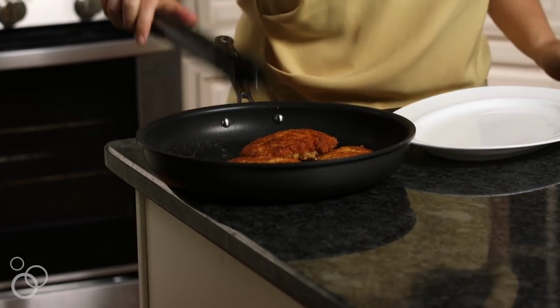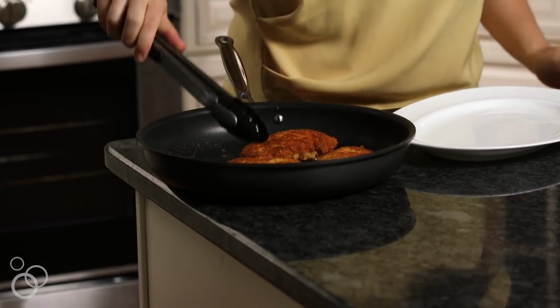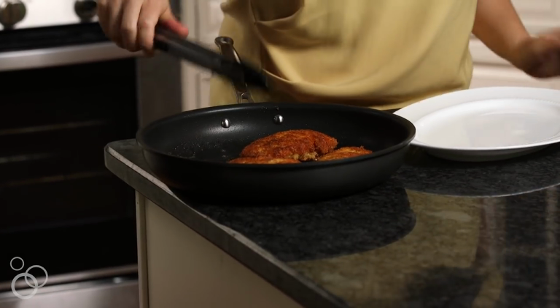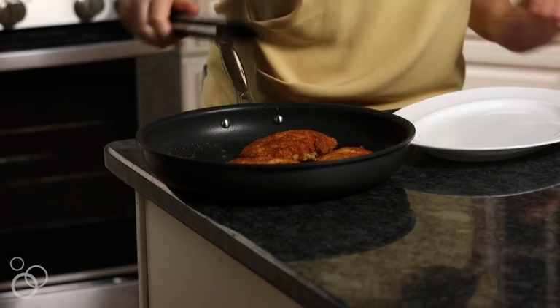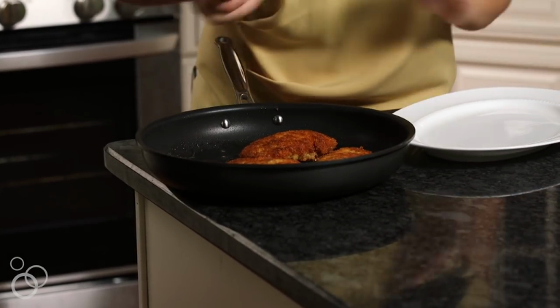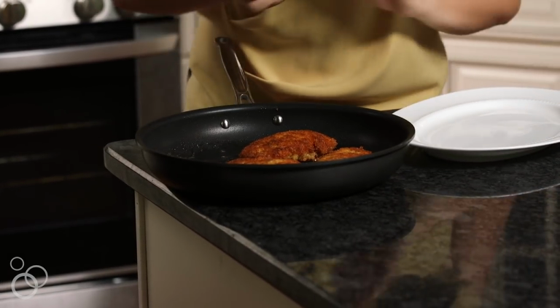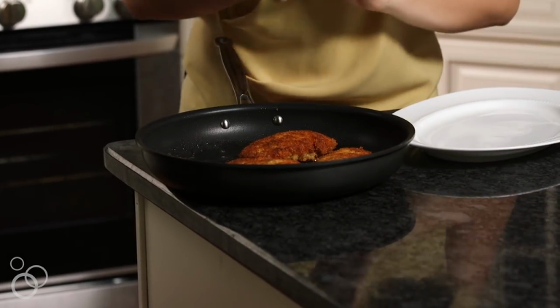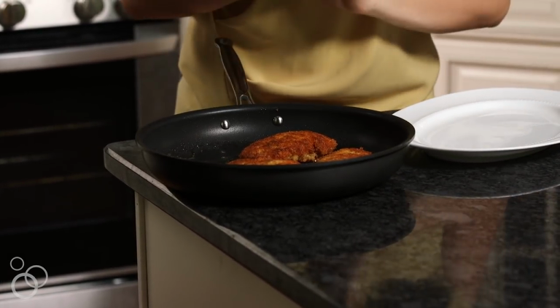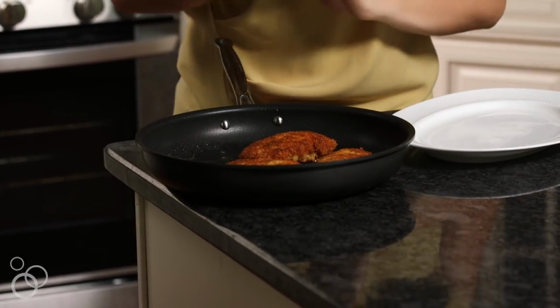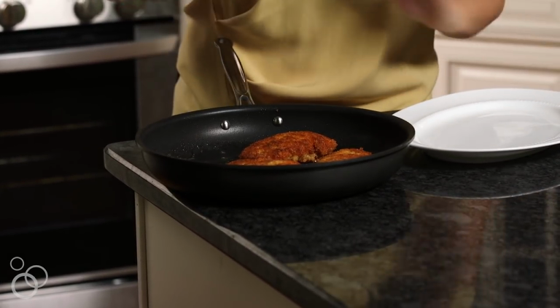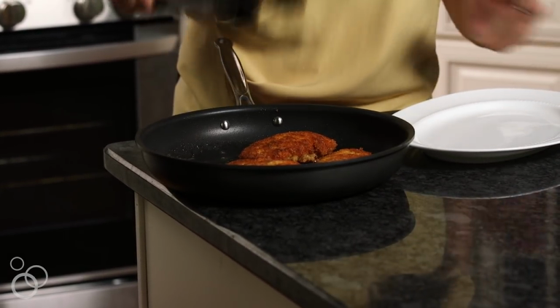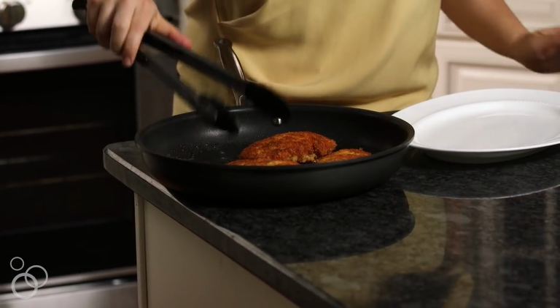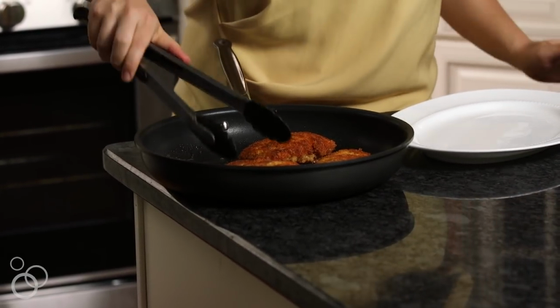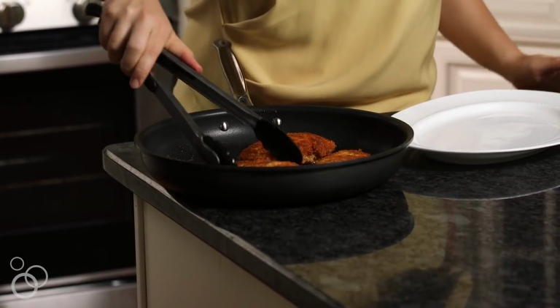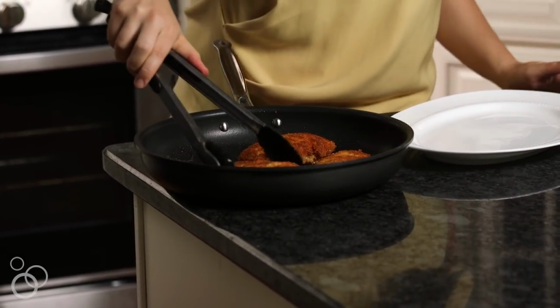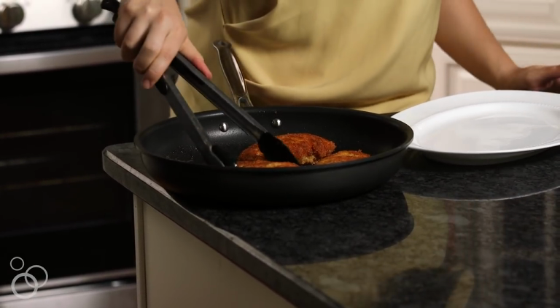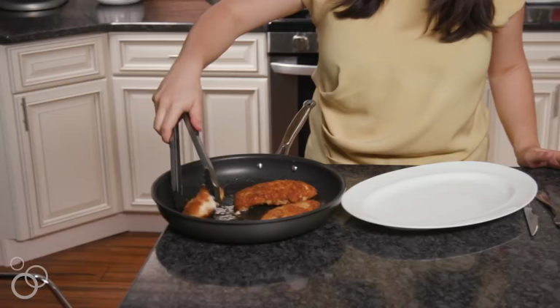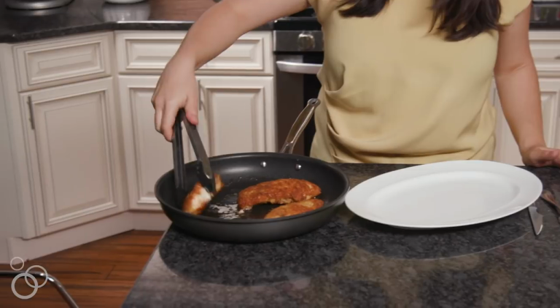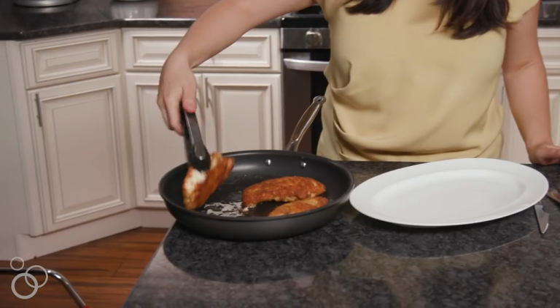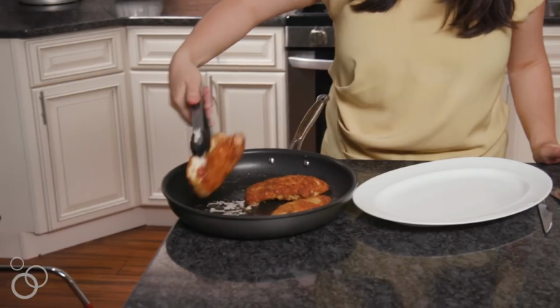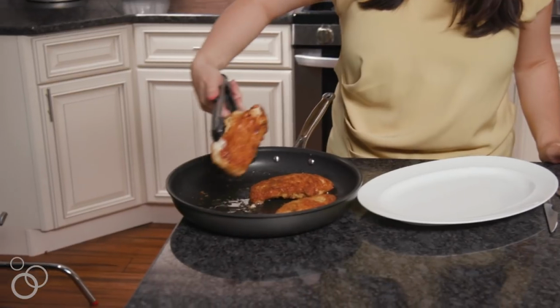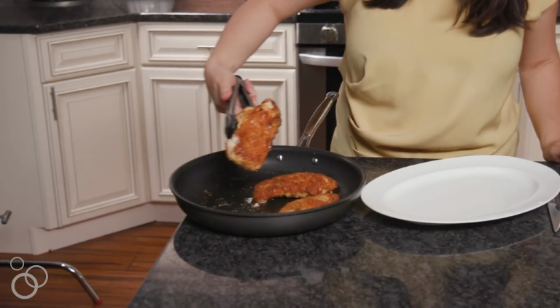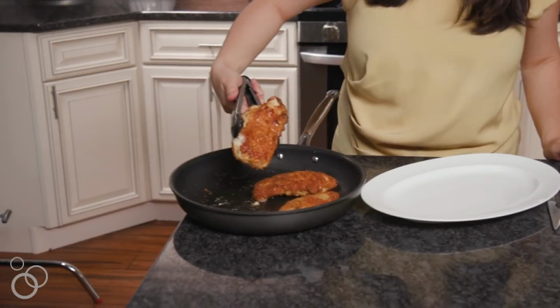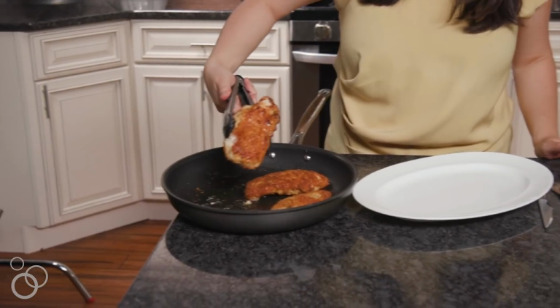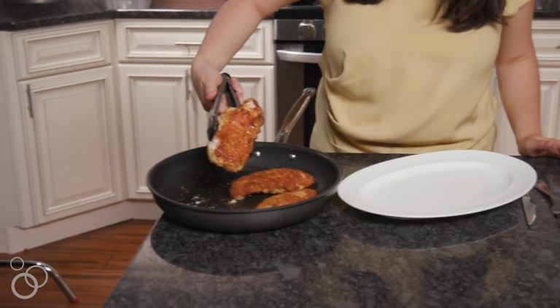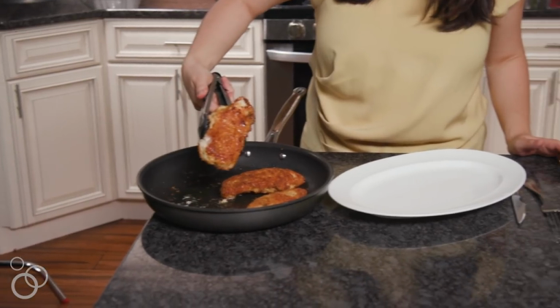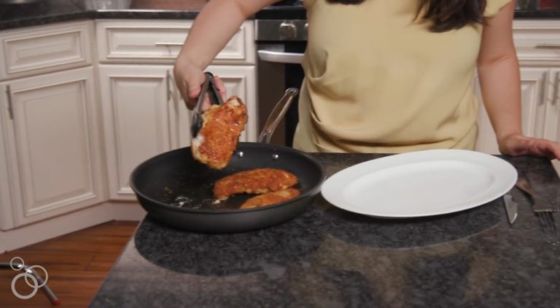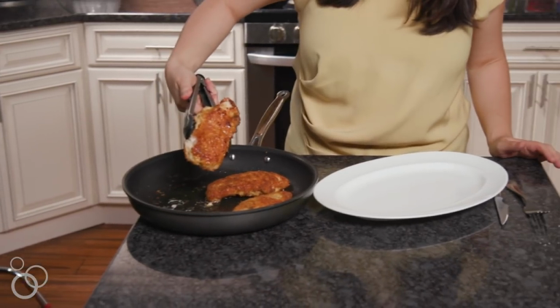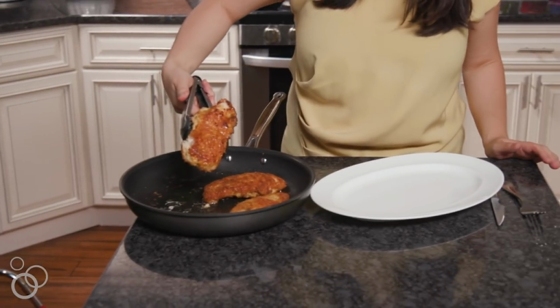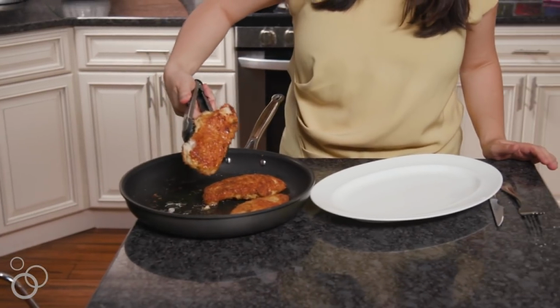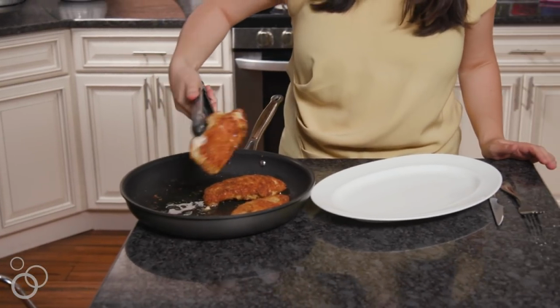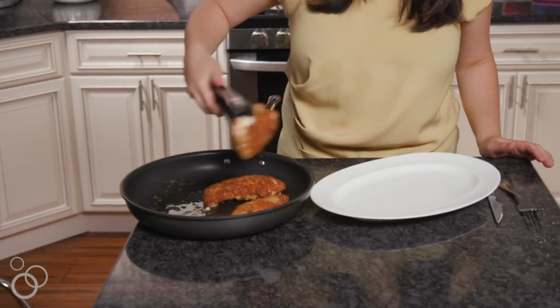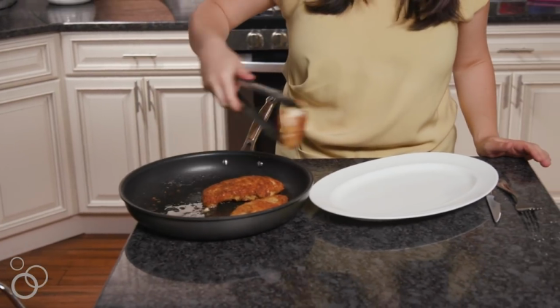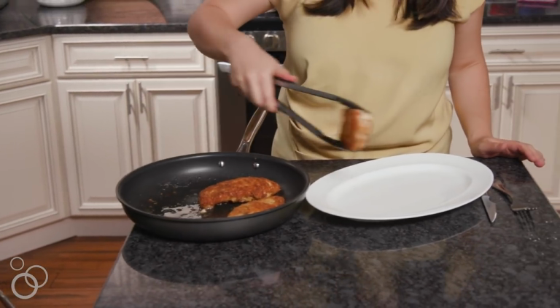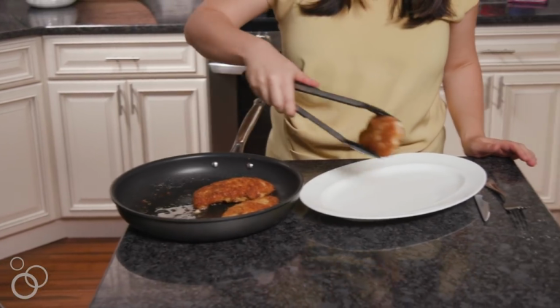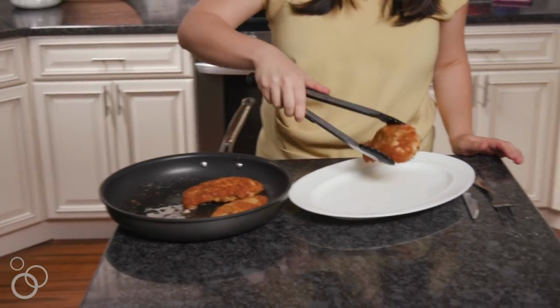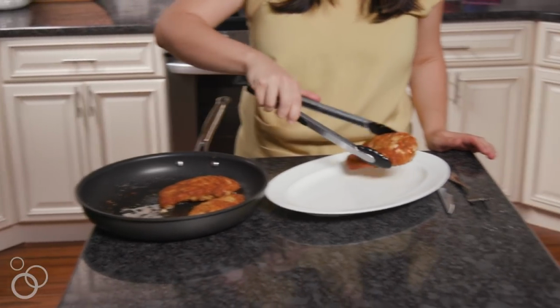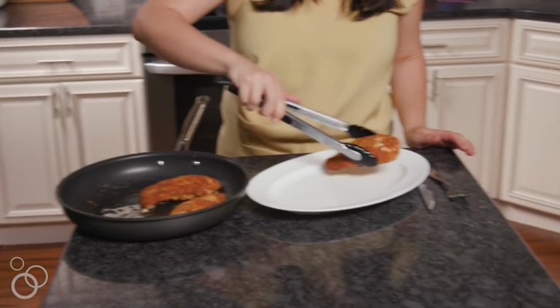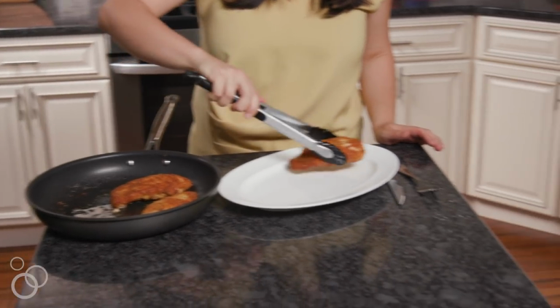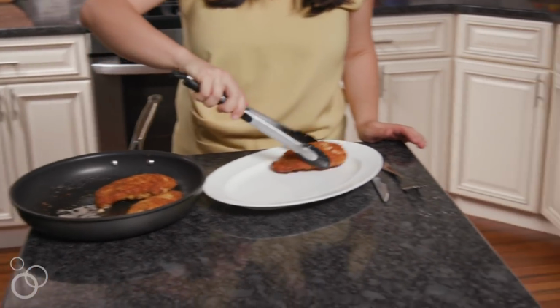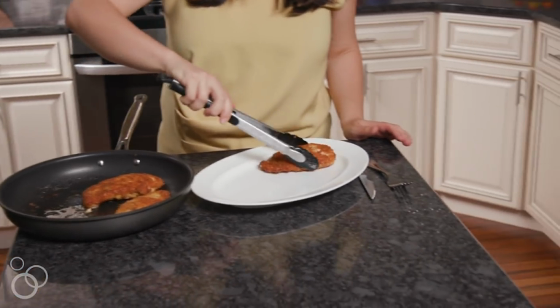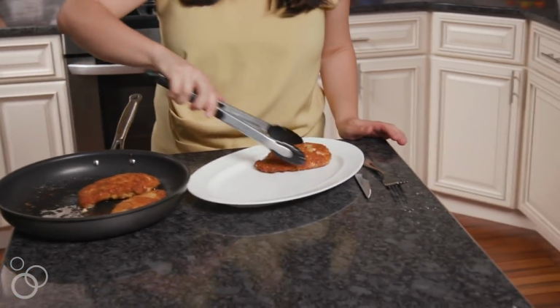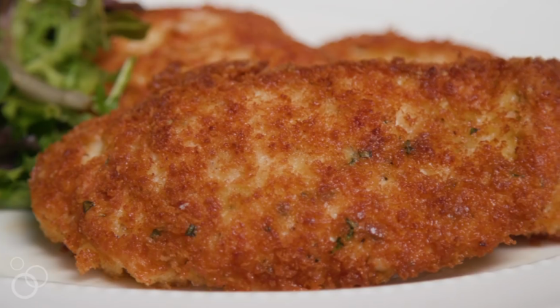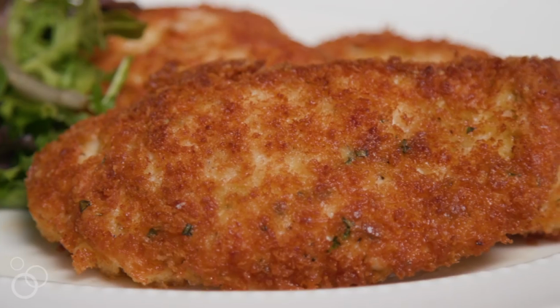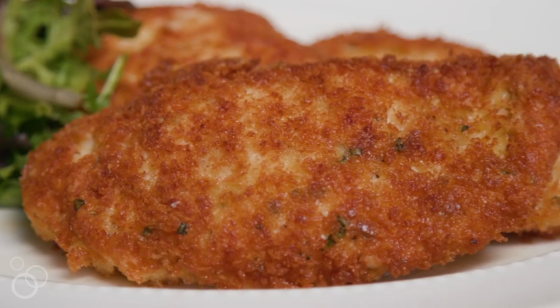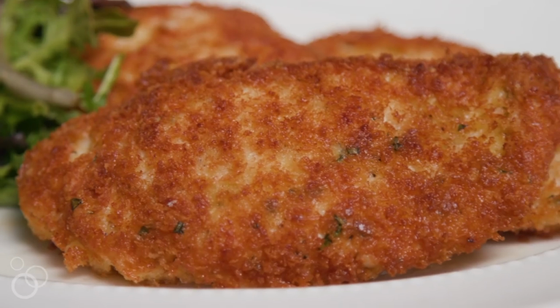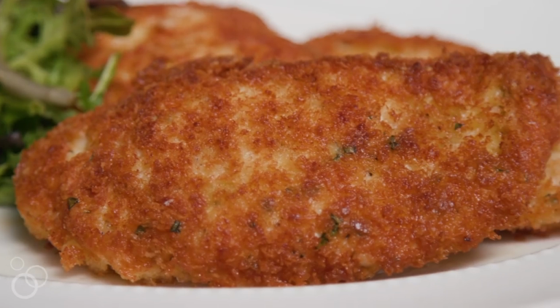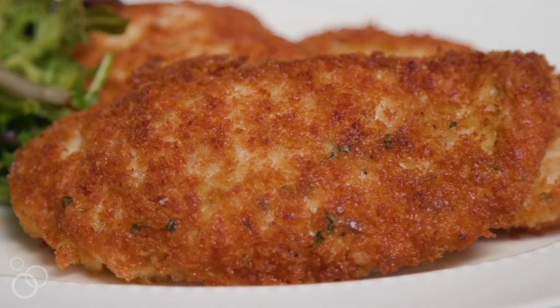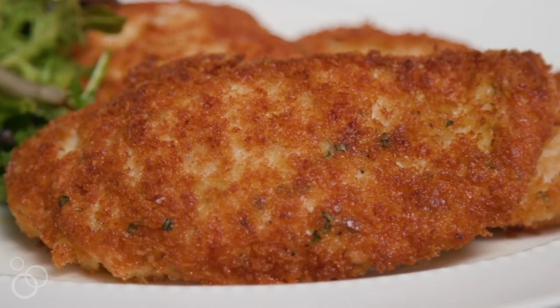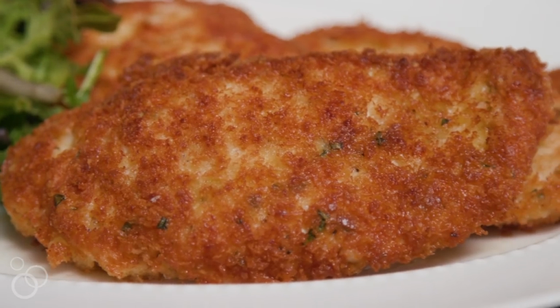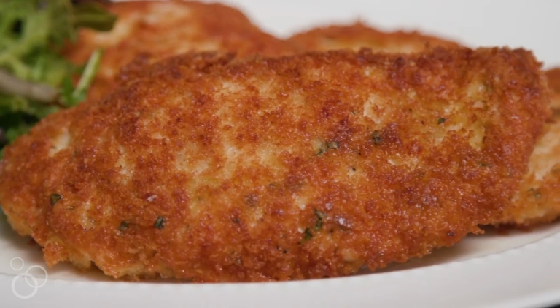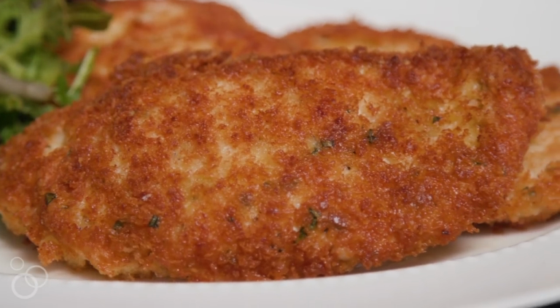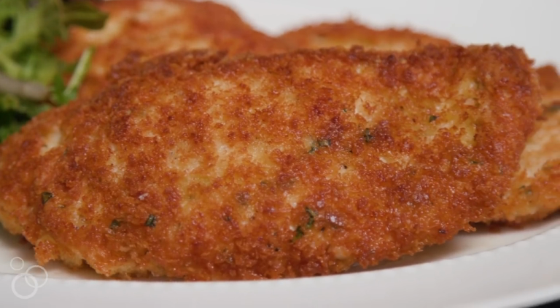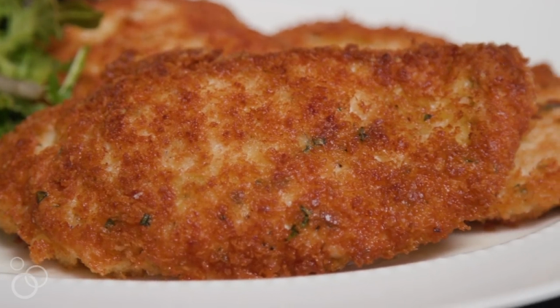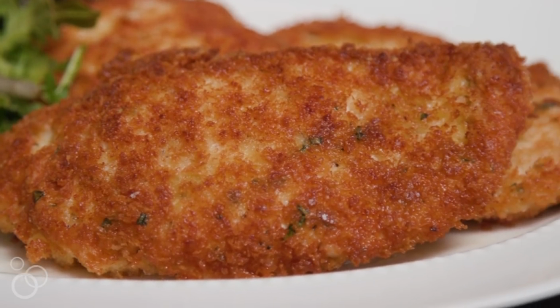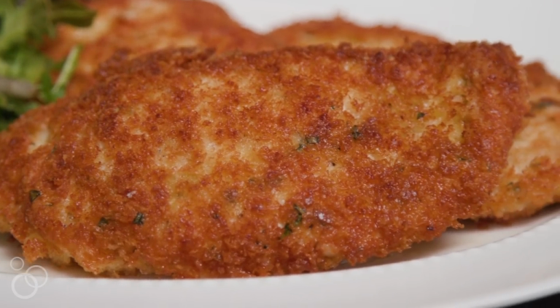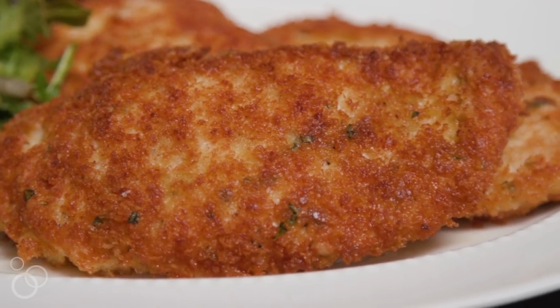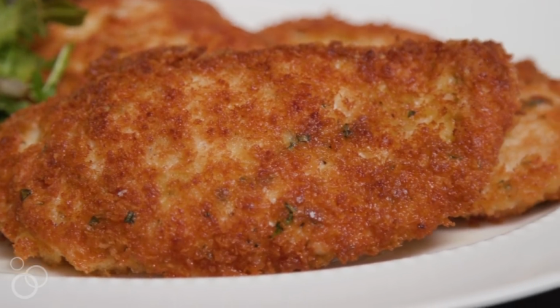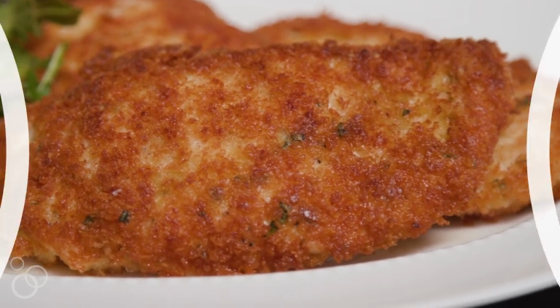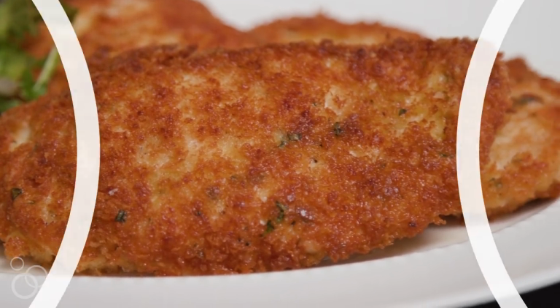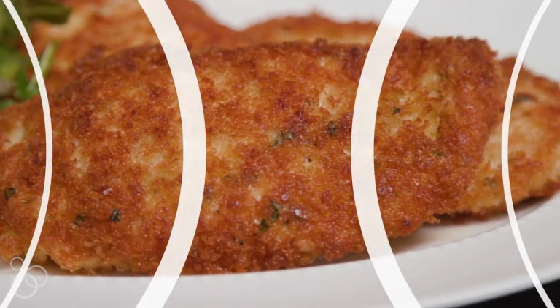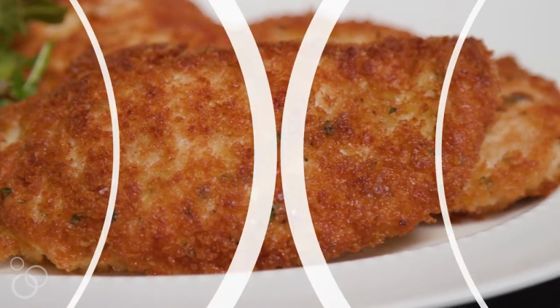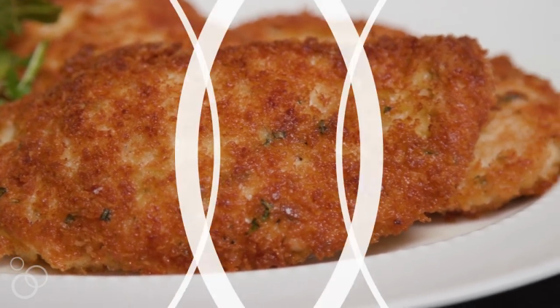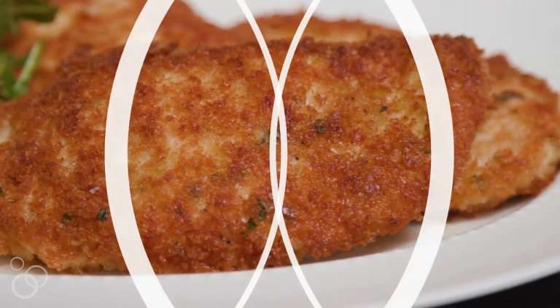They are golden and crispy on both sides. So let's get these onto a platter. Look at that — and that is Parmesan crusted chicken.